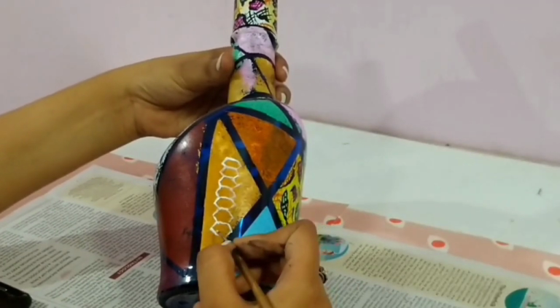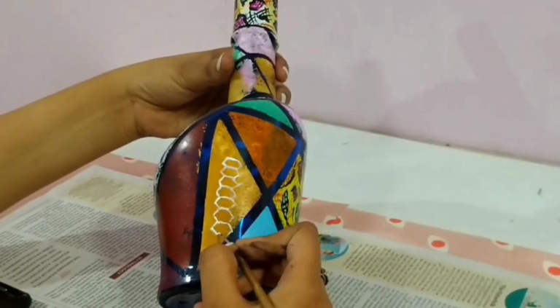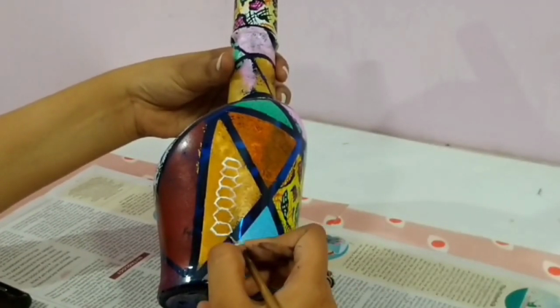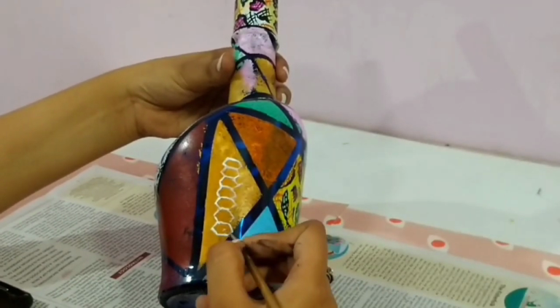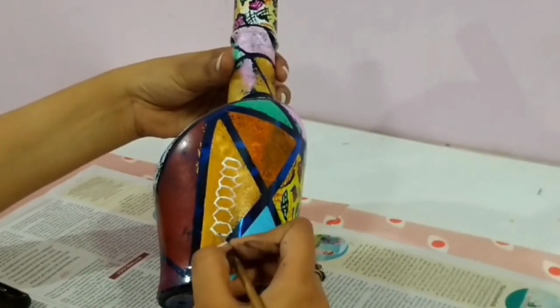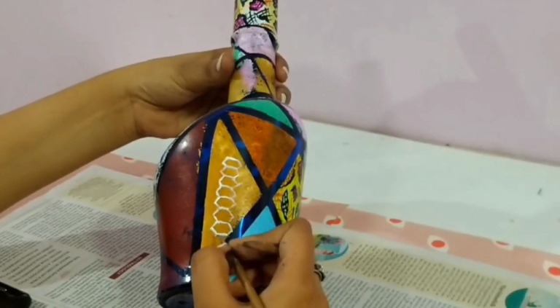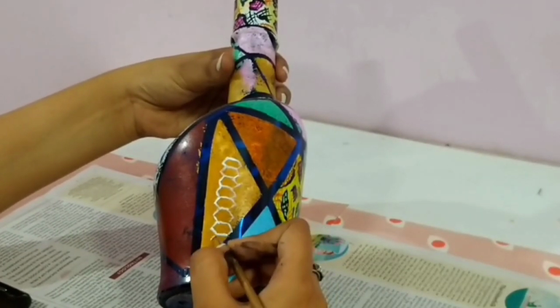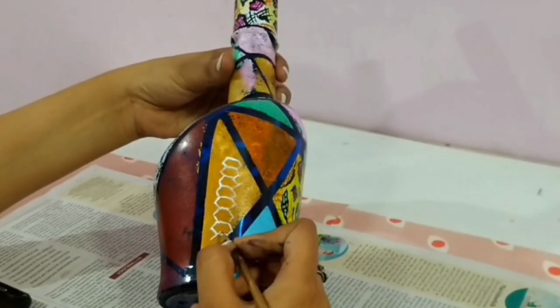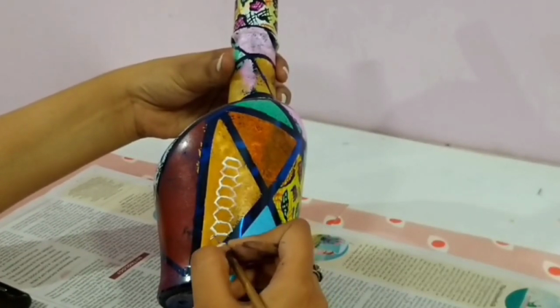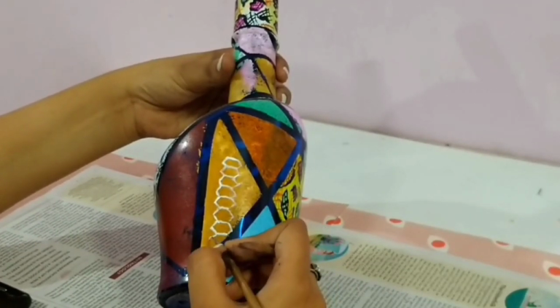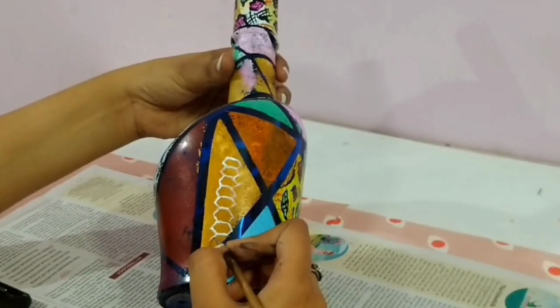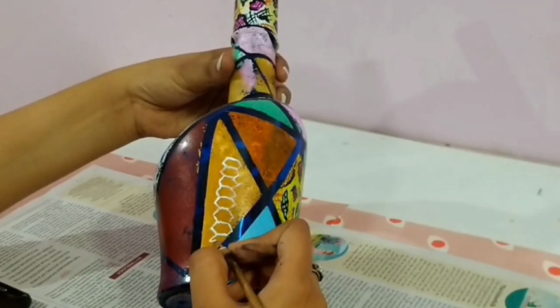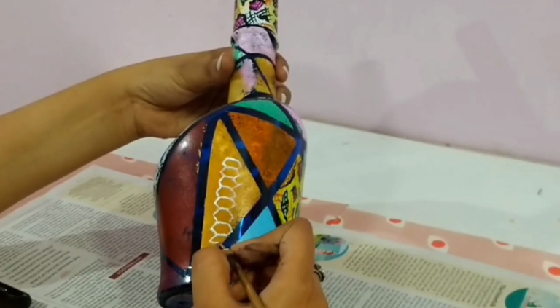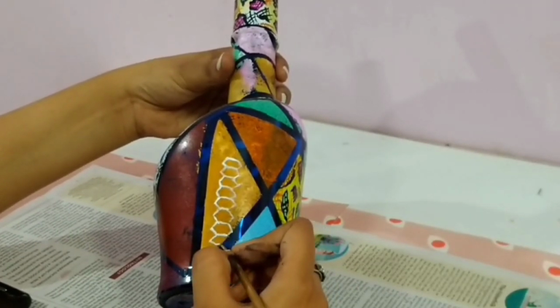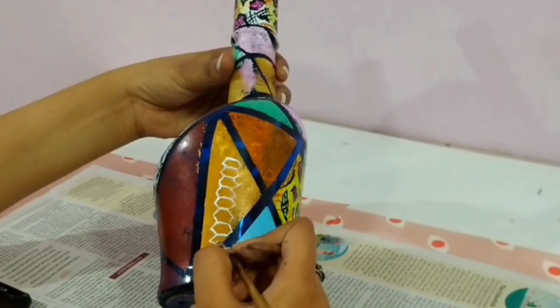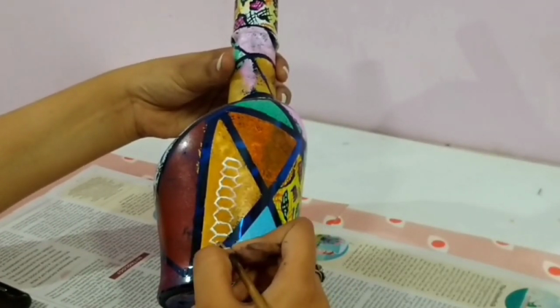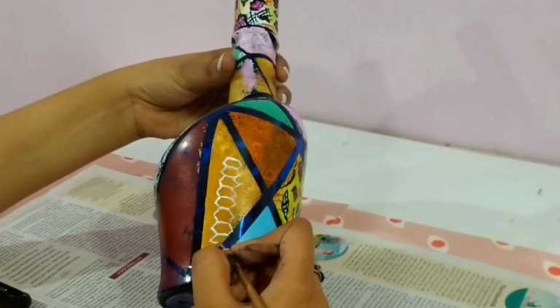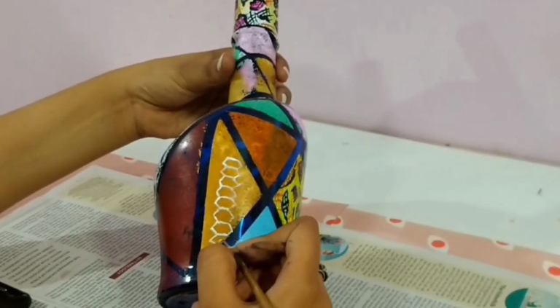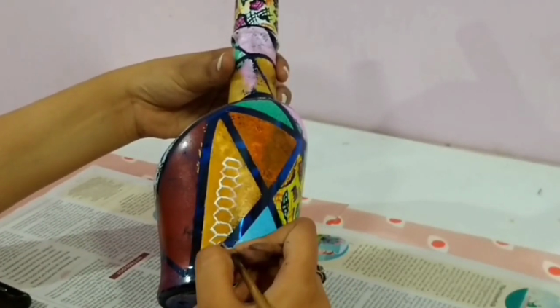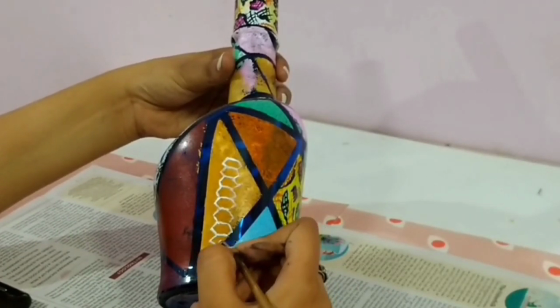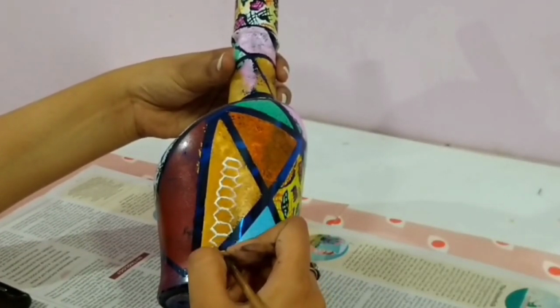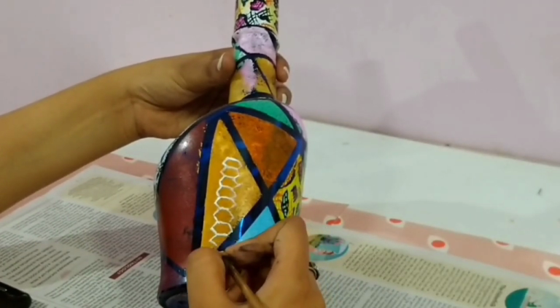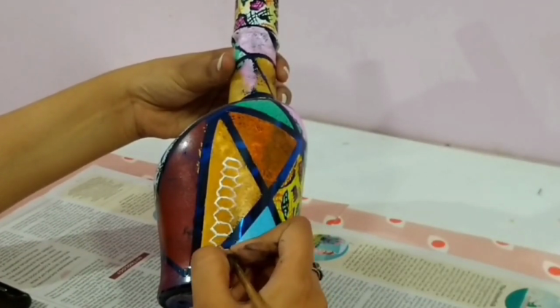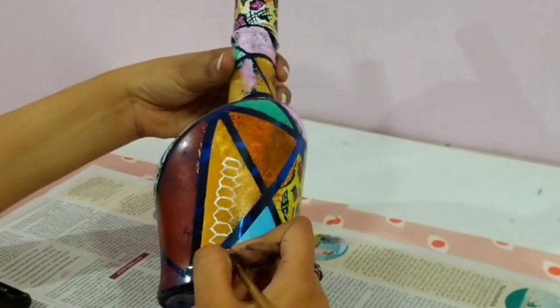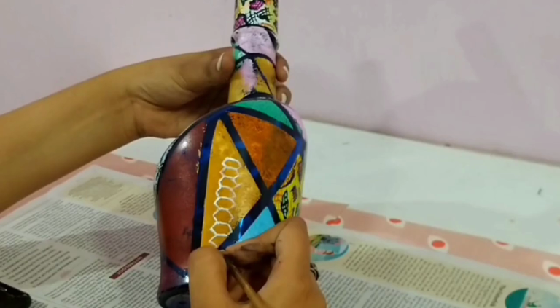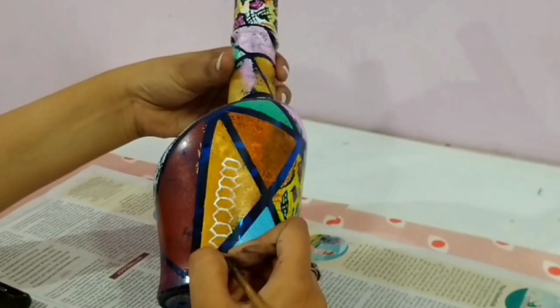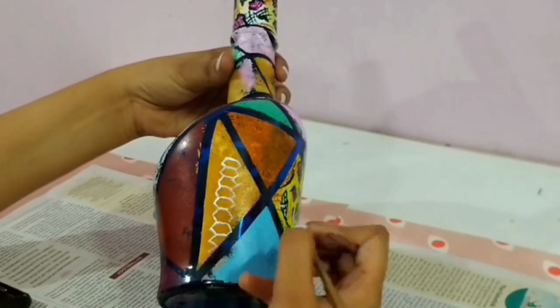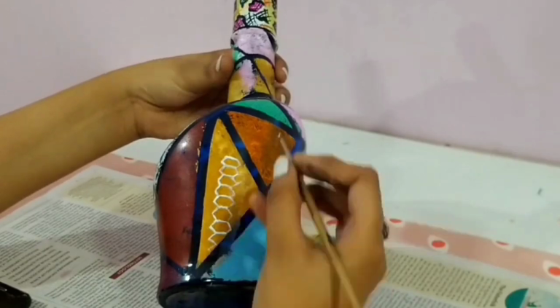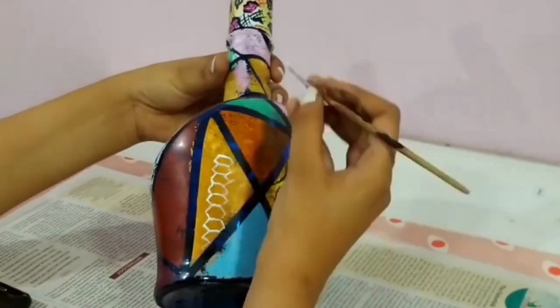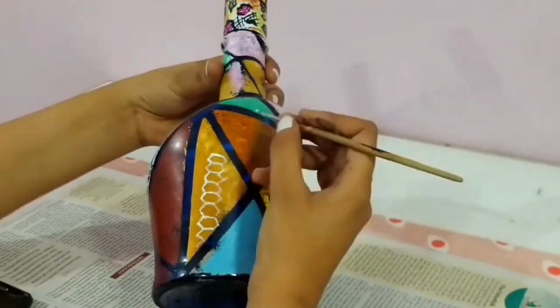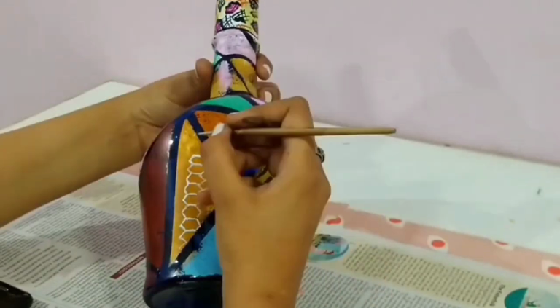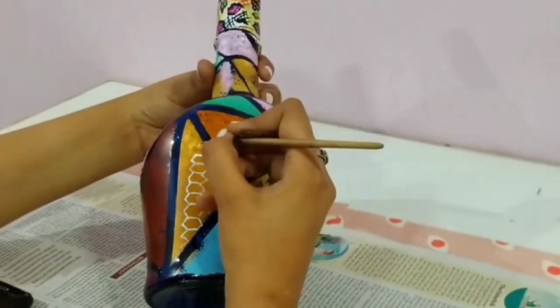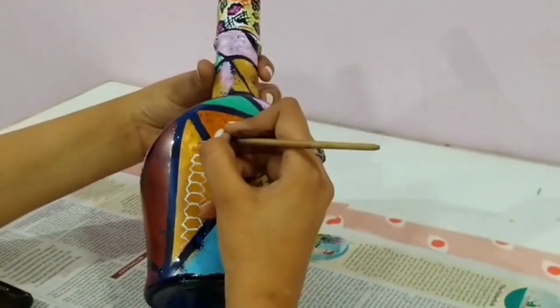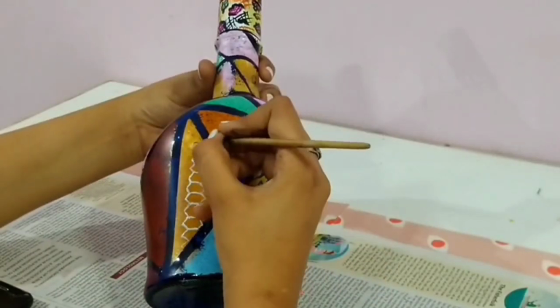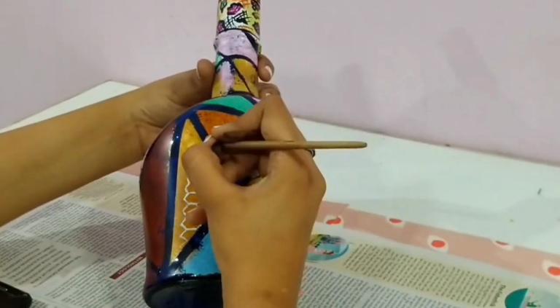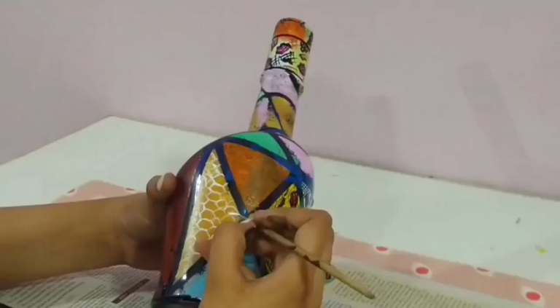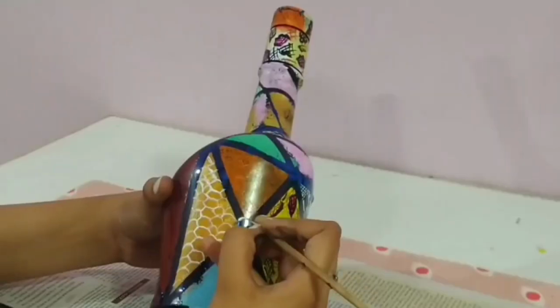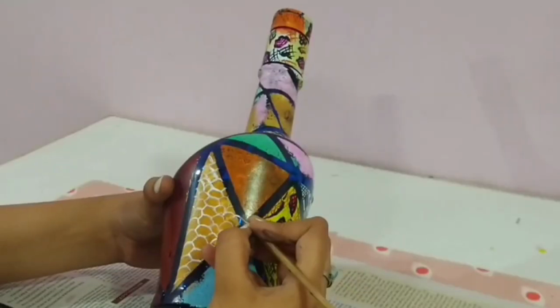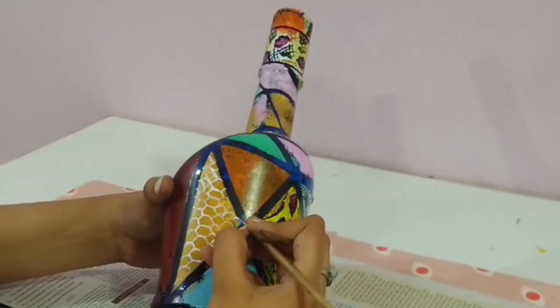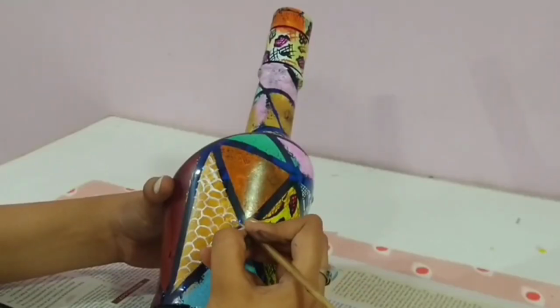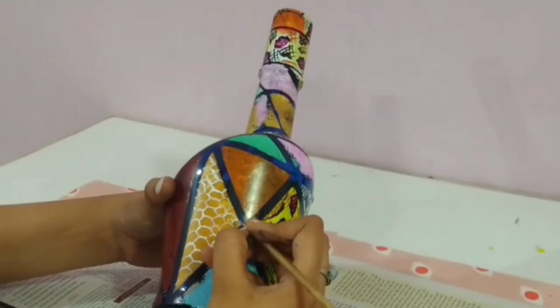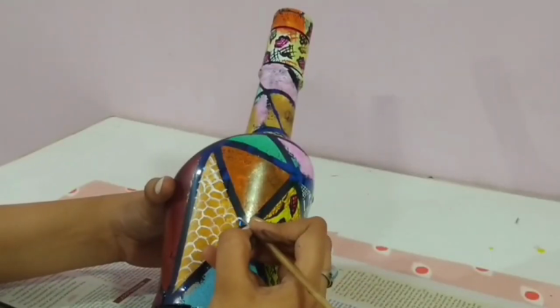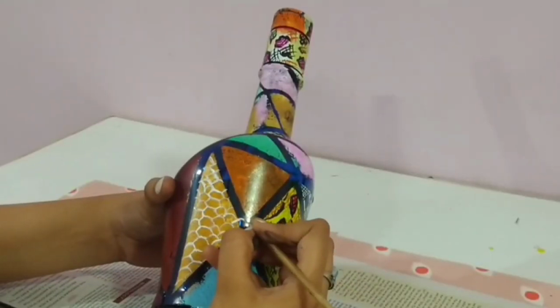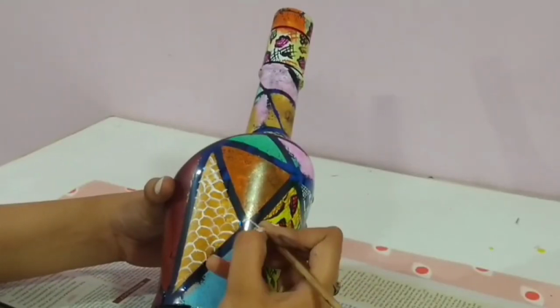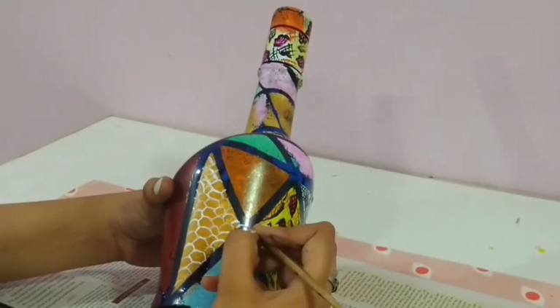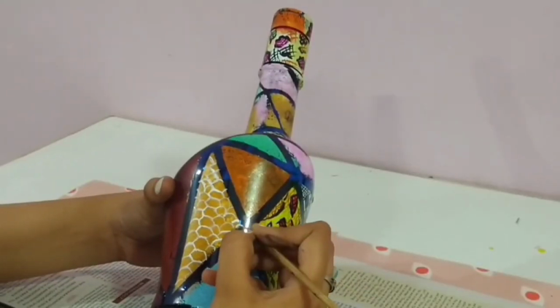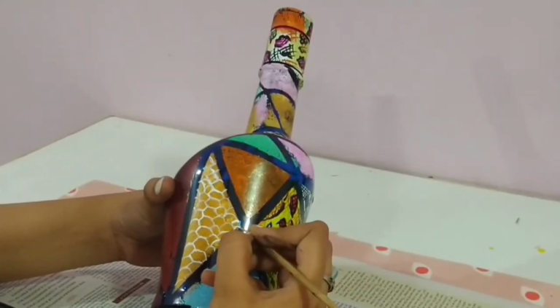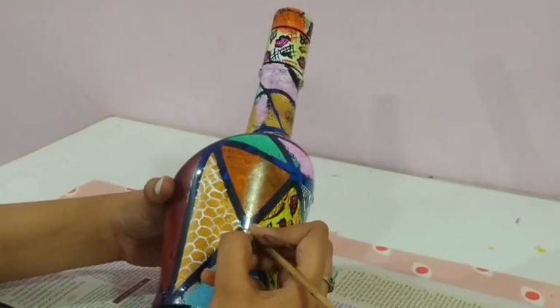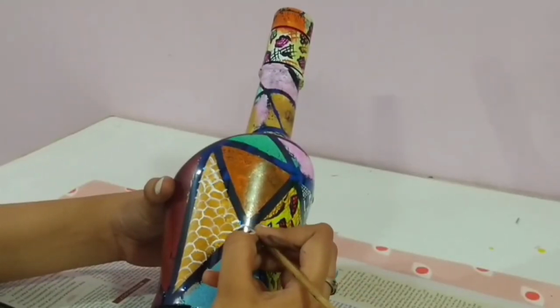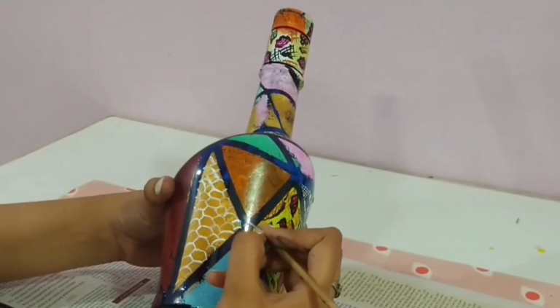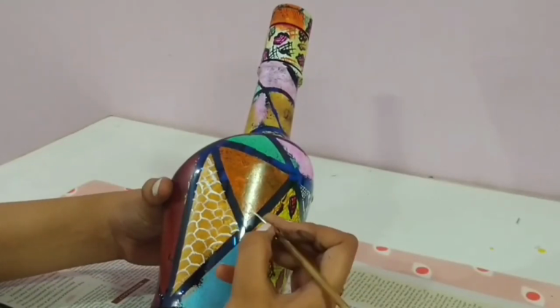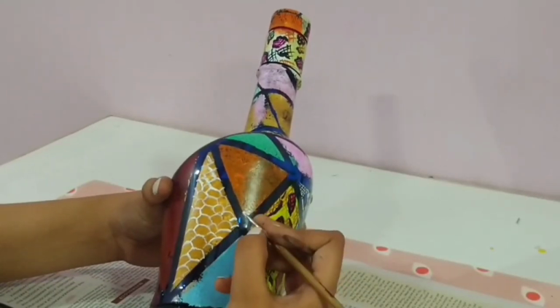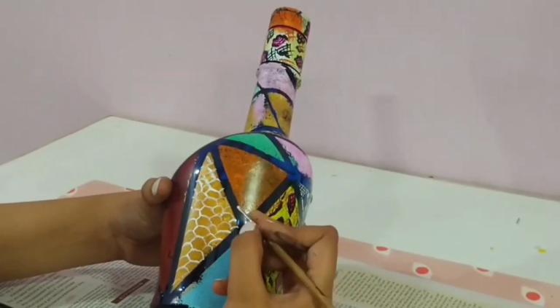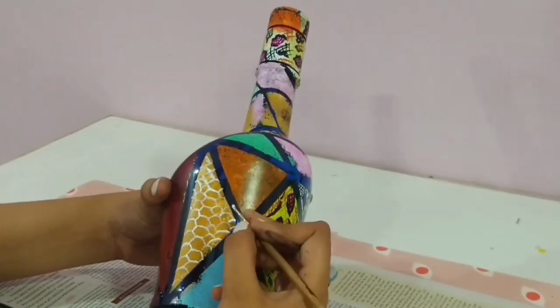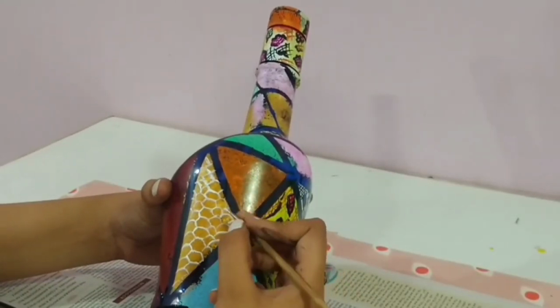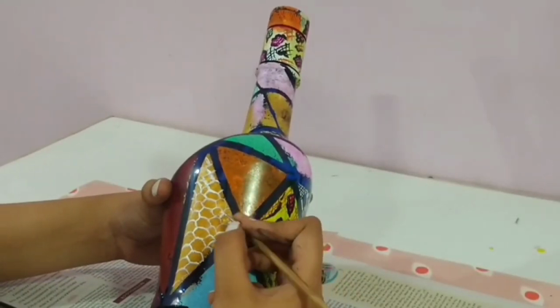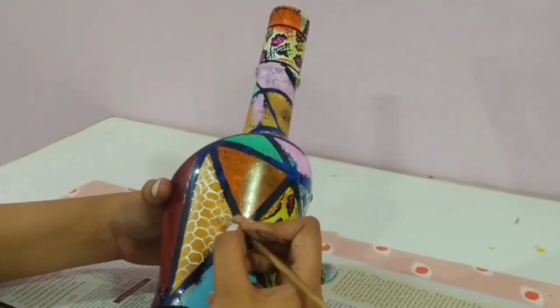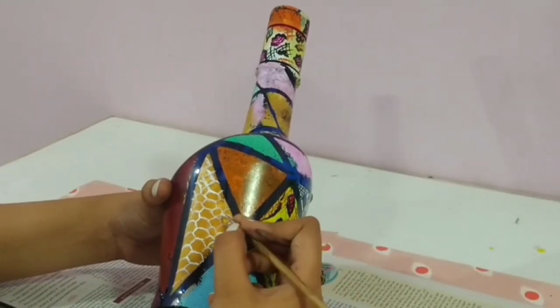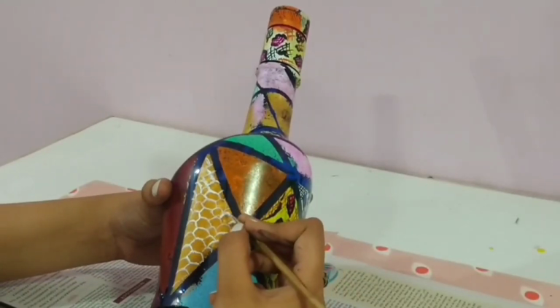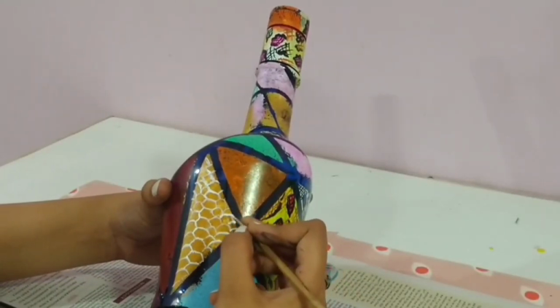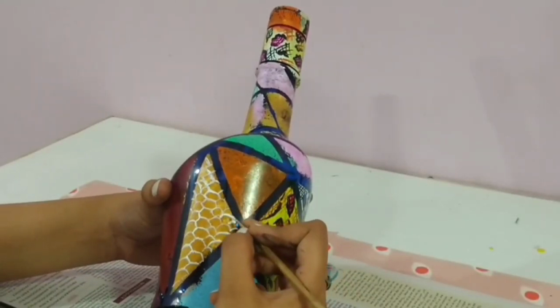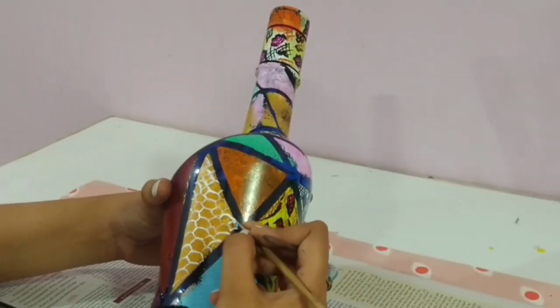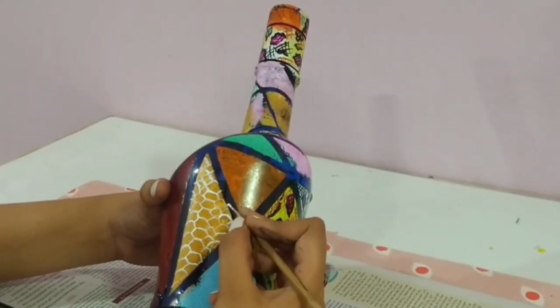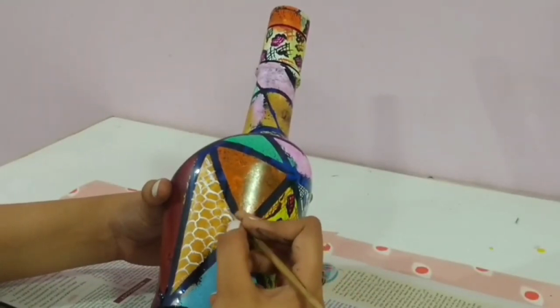Then I did the fish scales pattern — painting the scales like so on both sides.